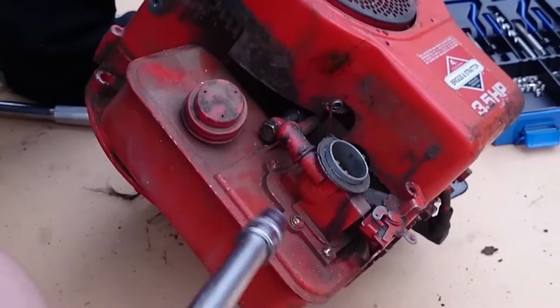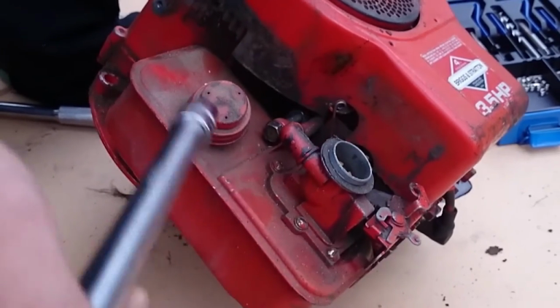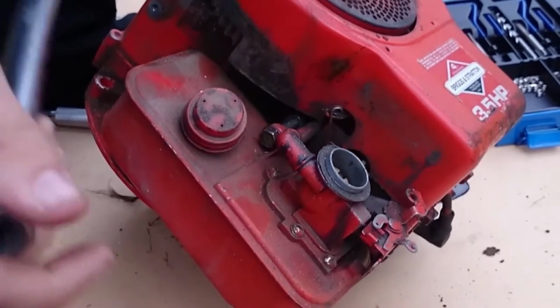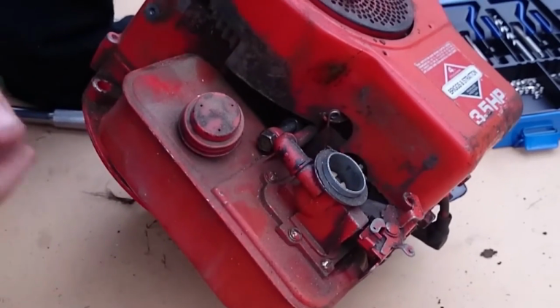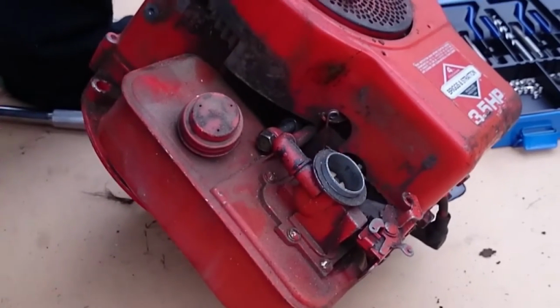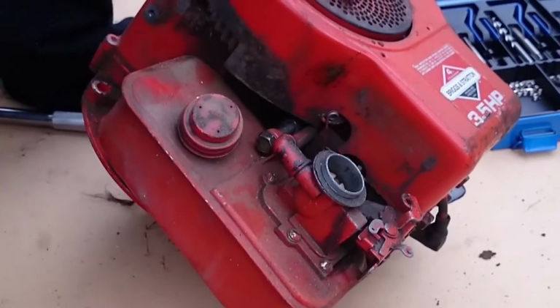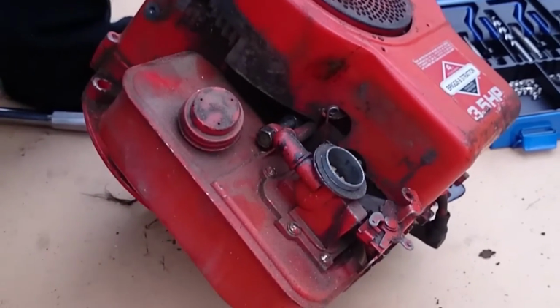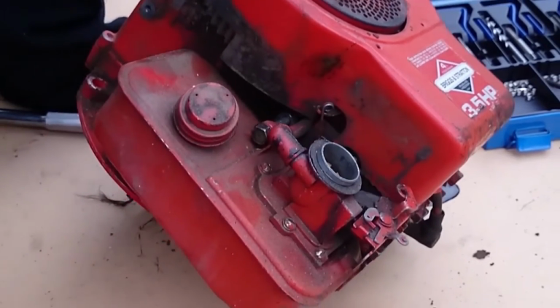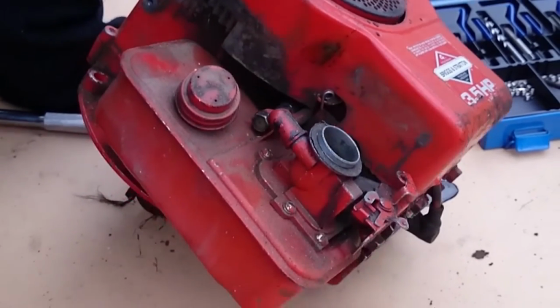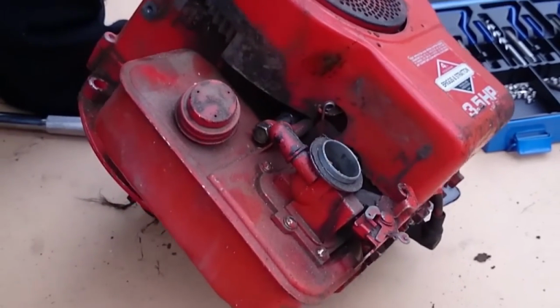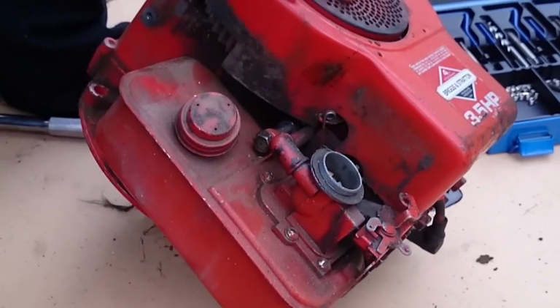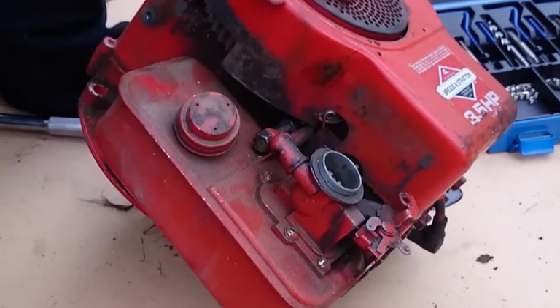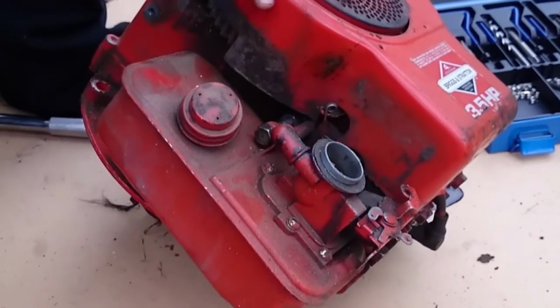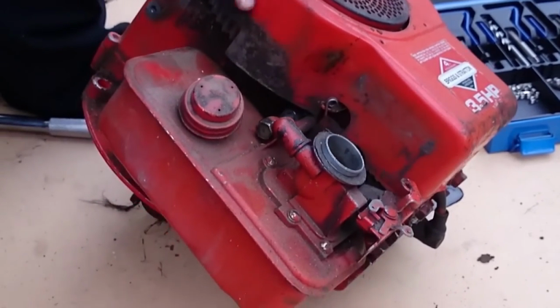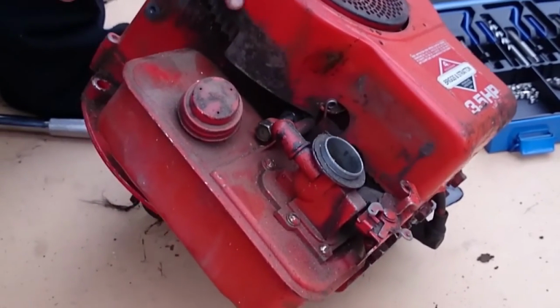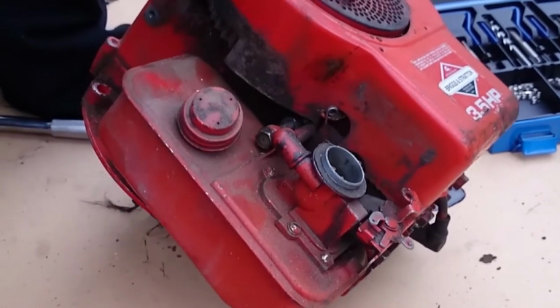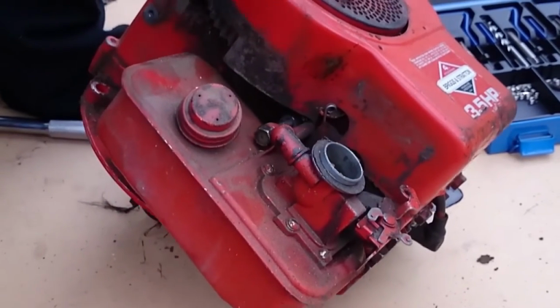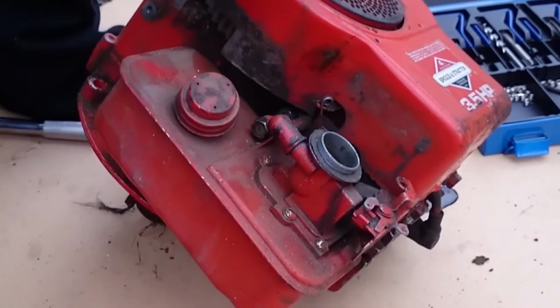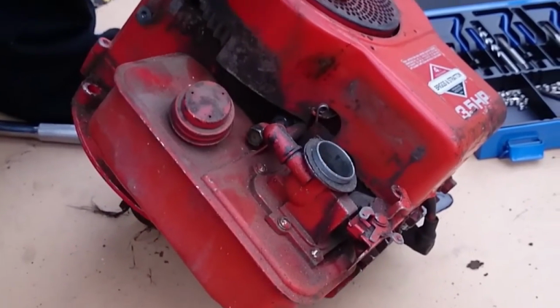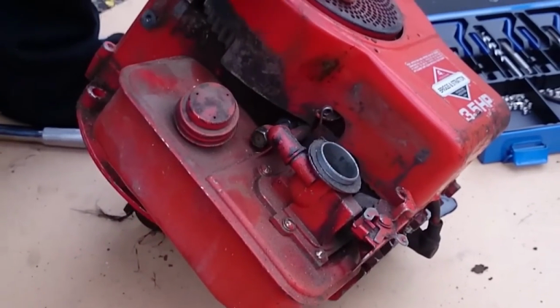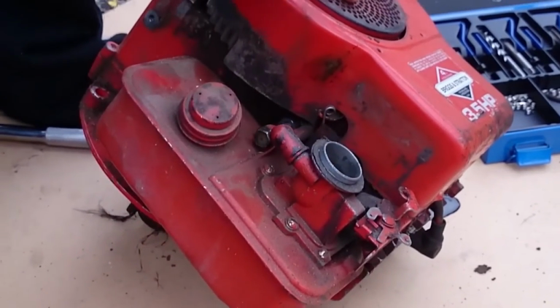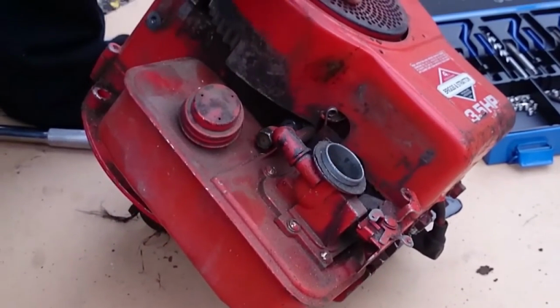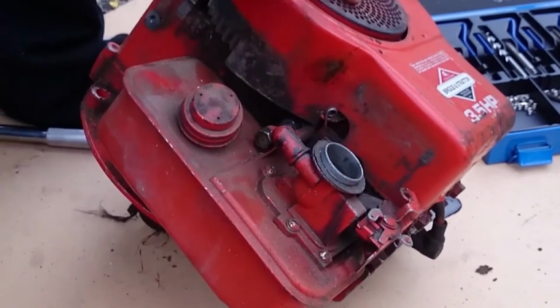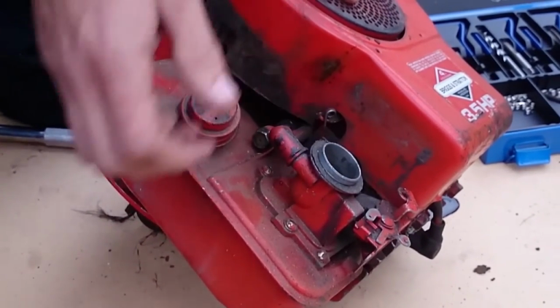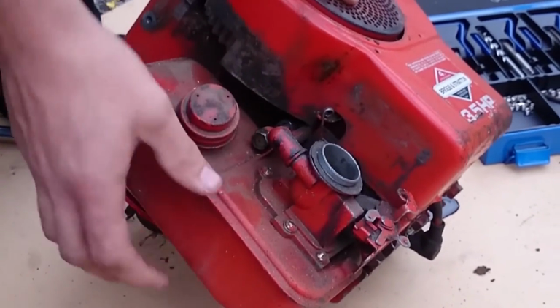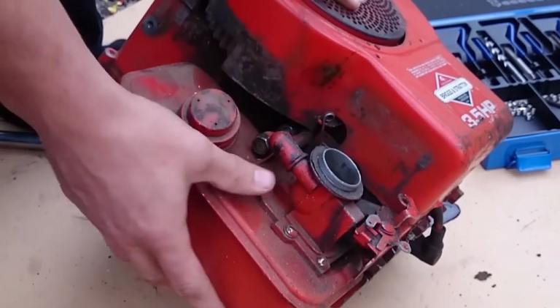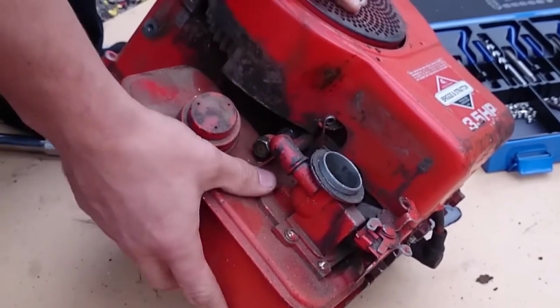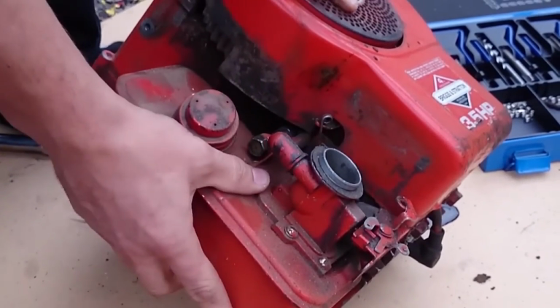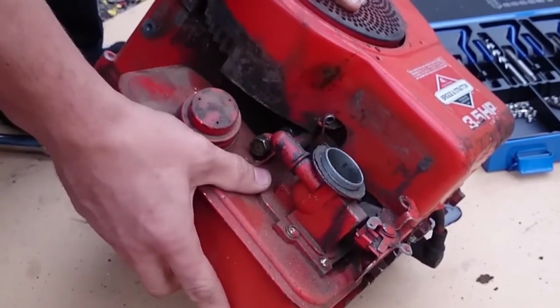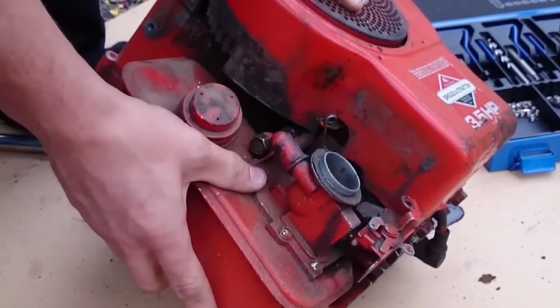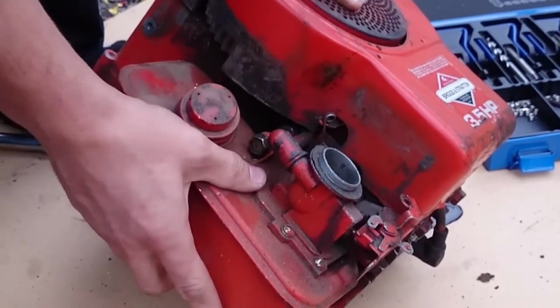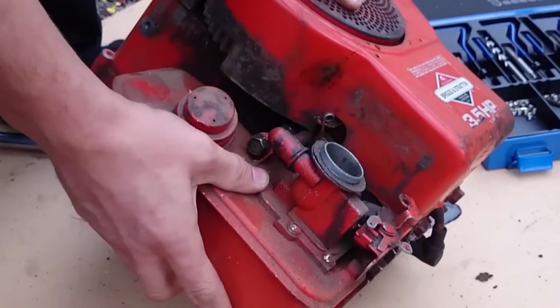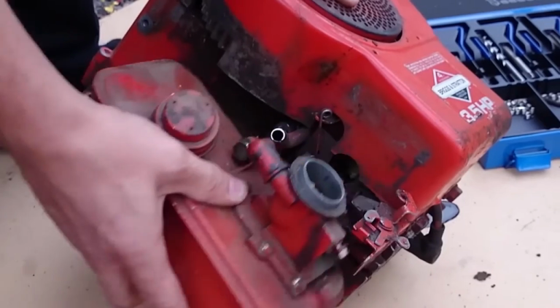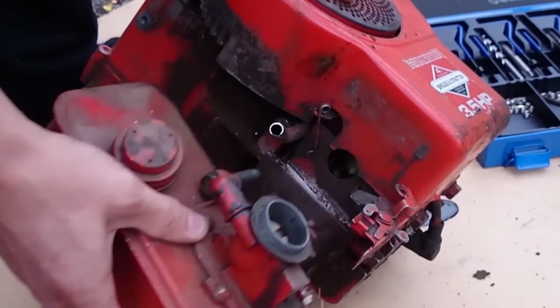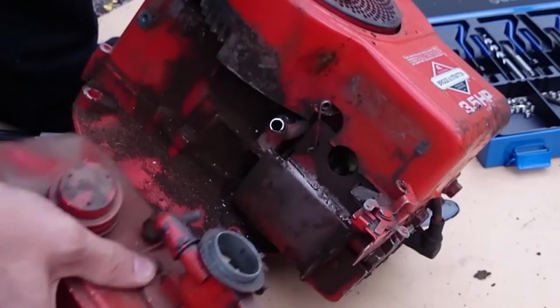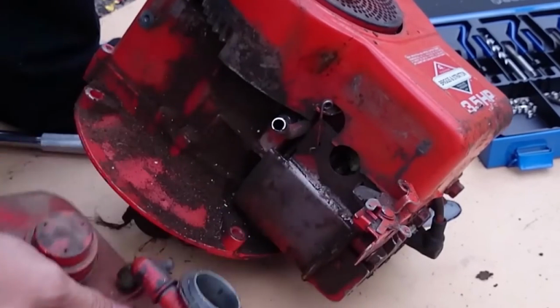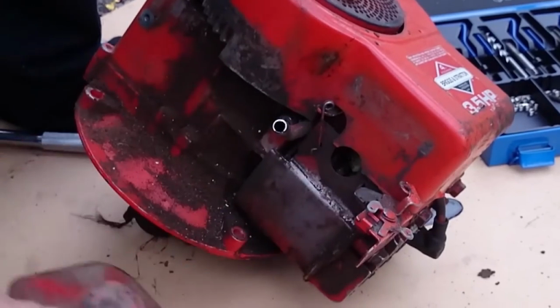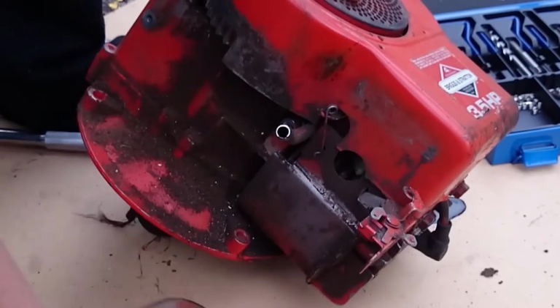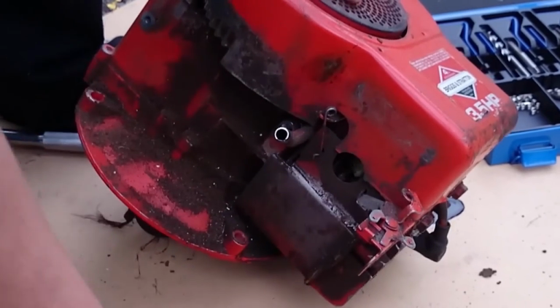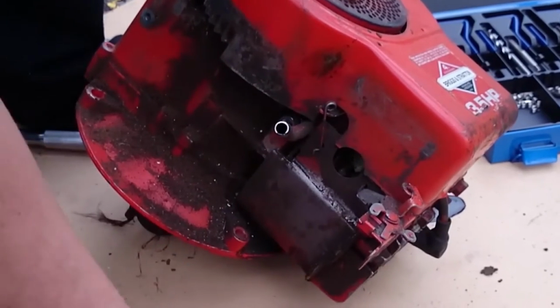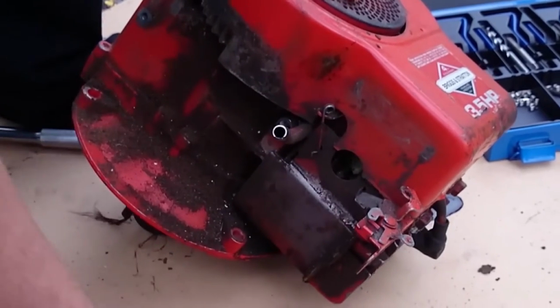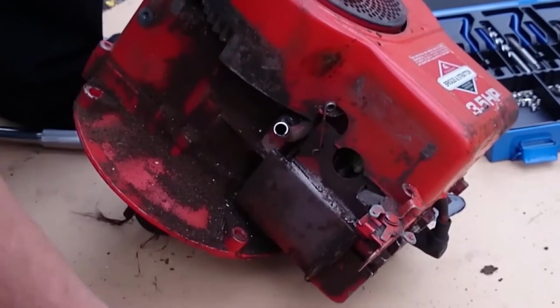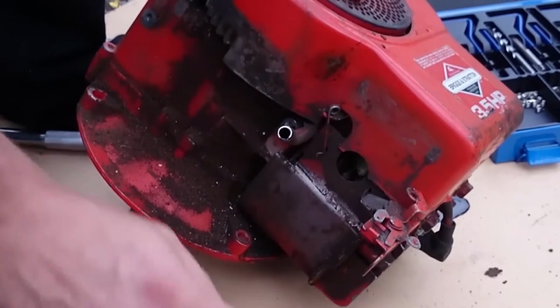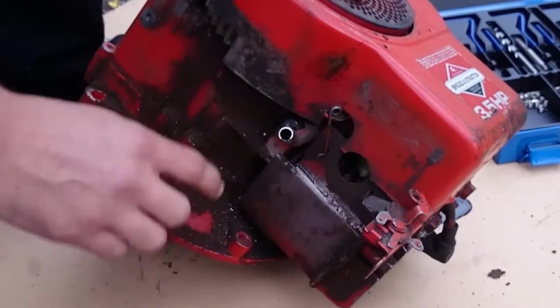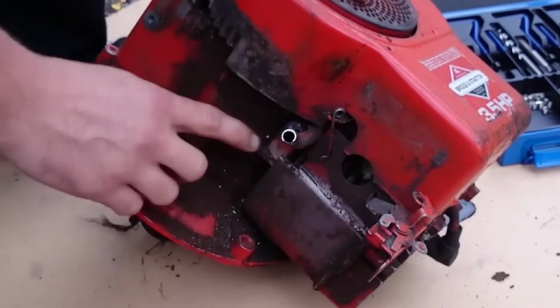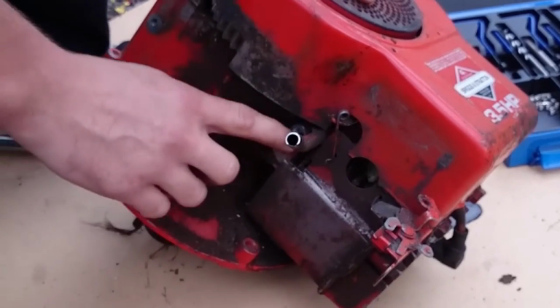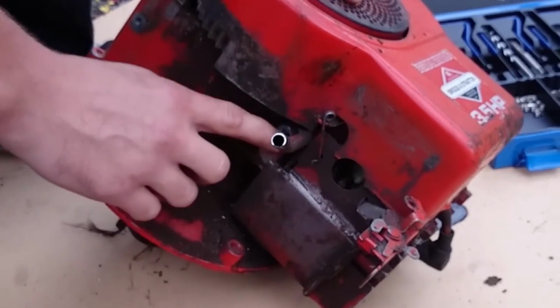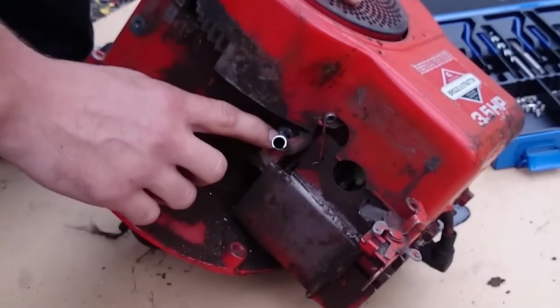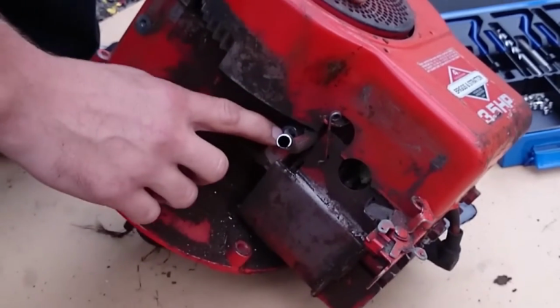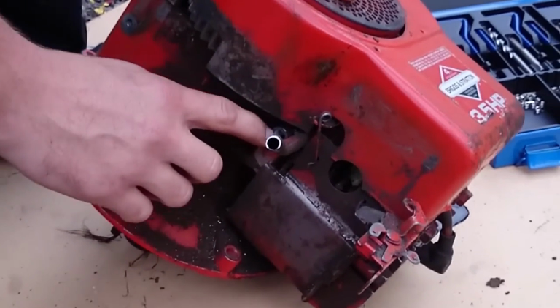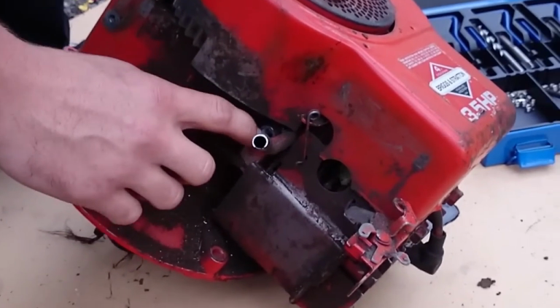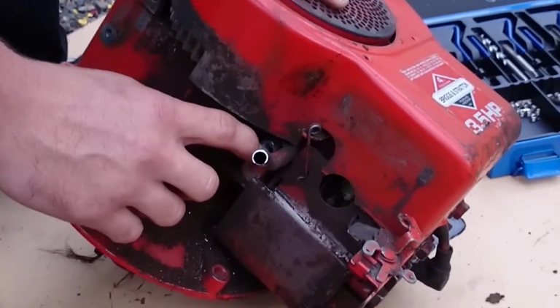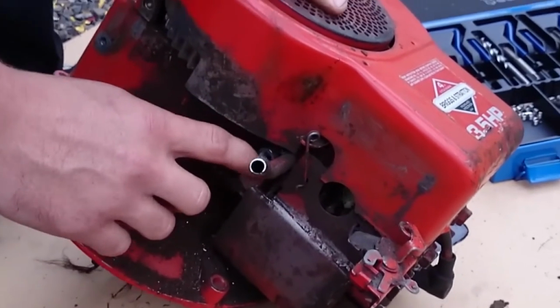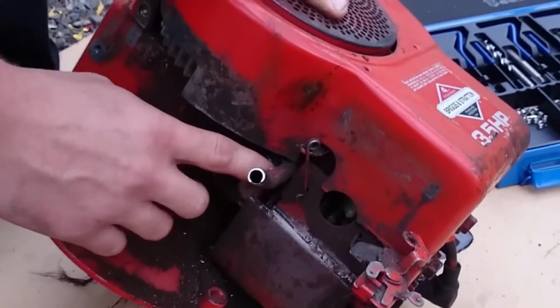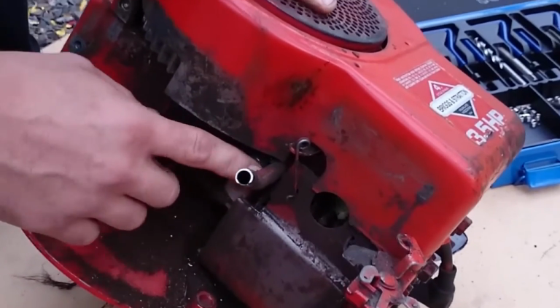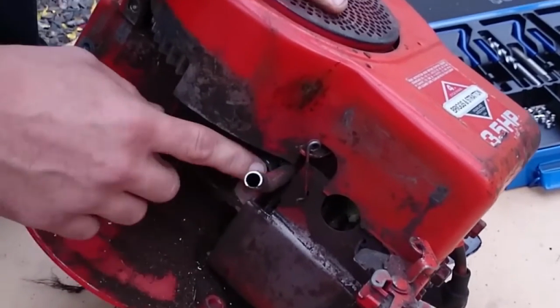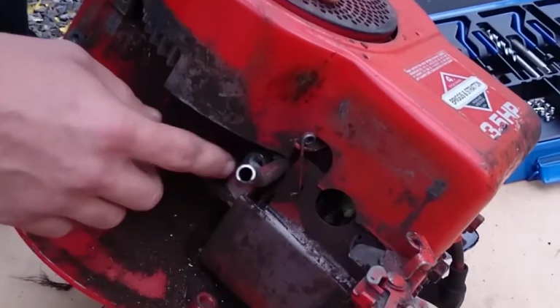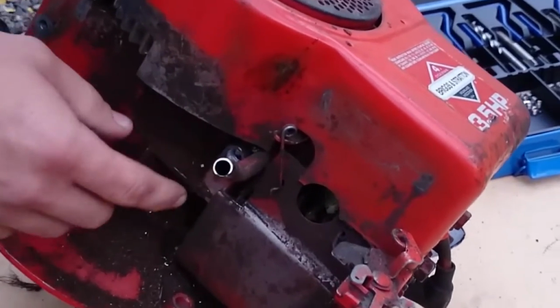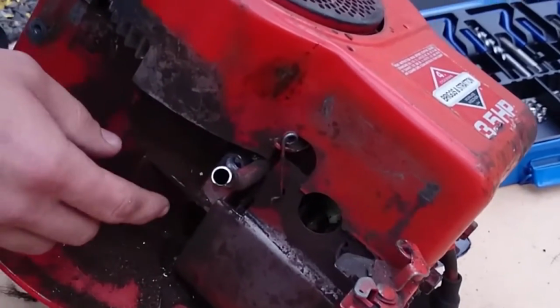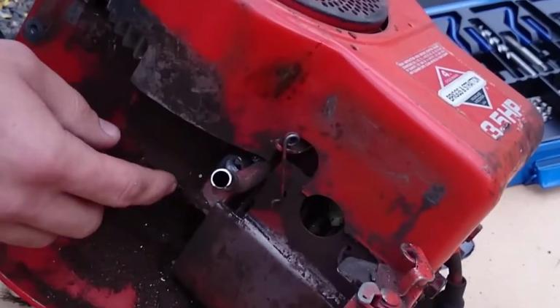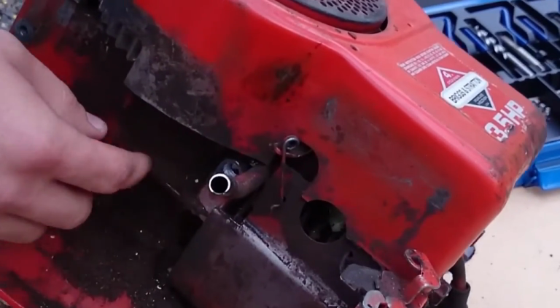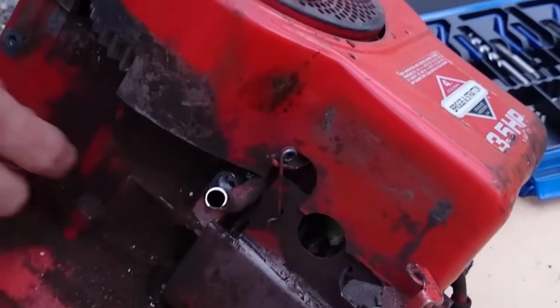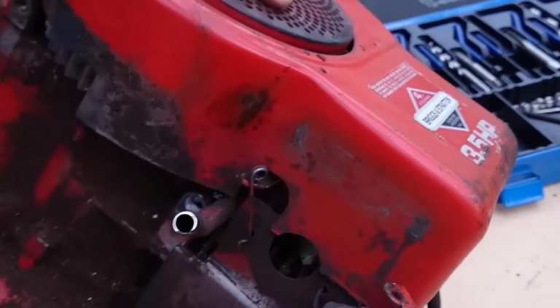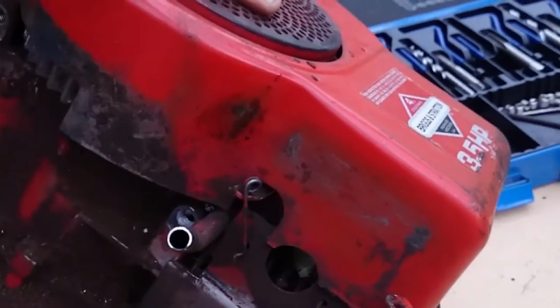What can be even worse is when the mounting bolt here completely snaps — and that's really hard to fix.